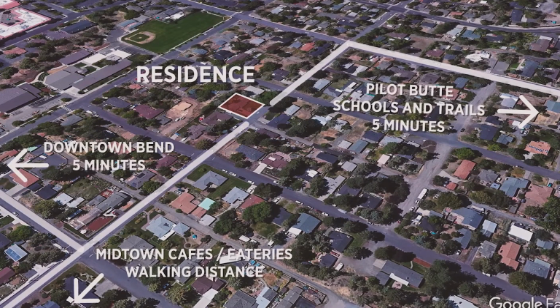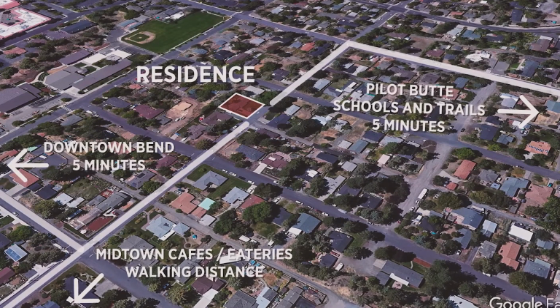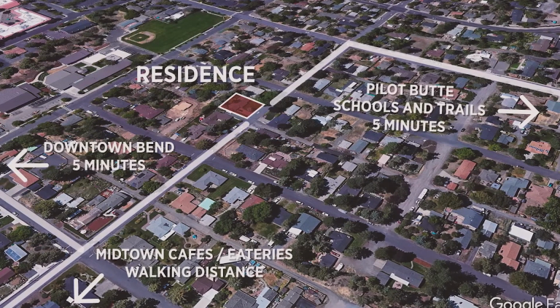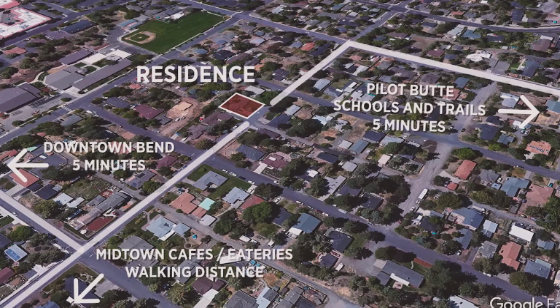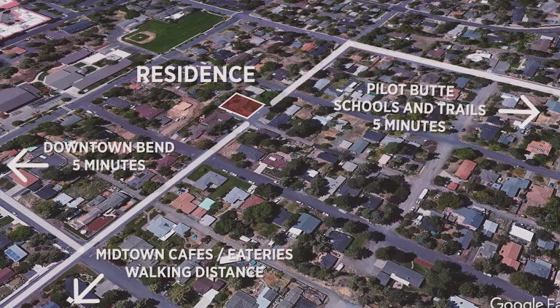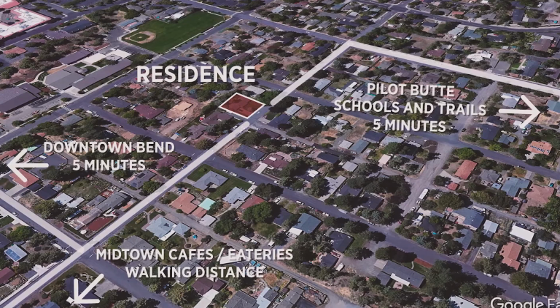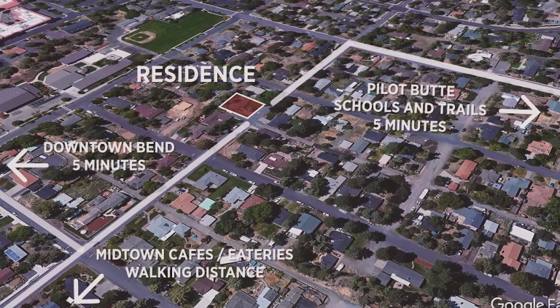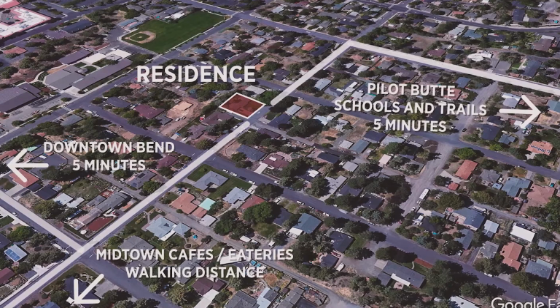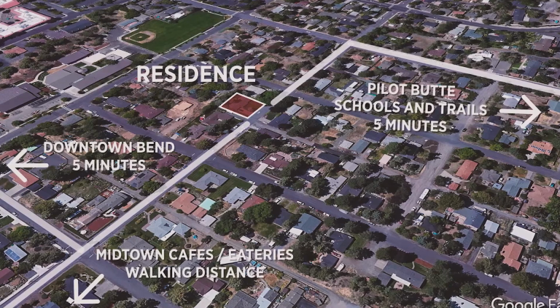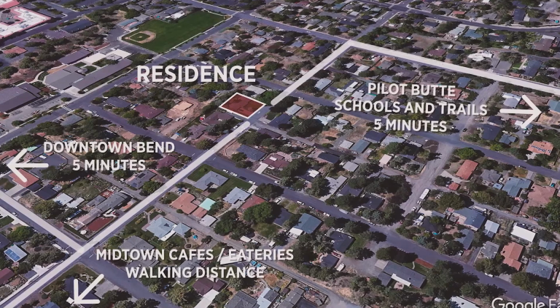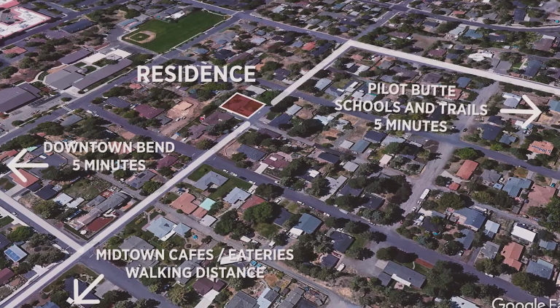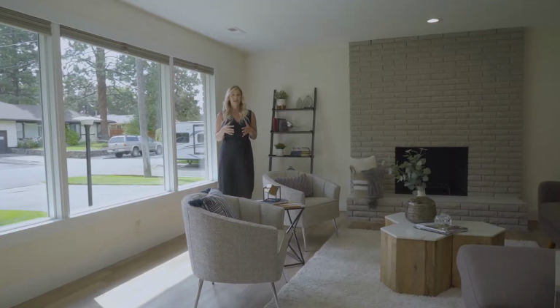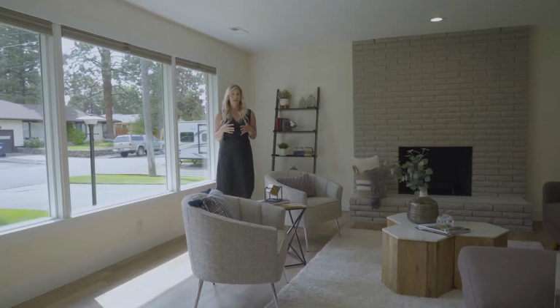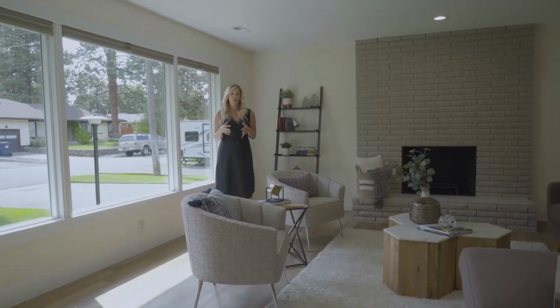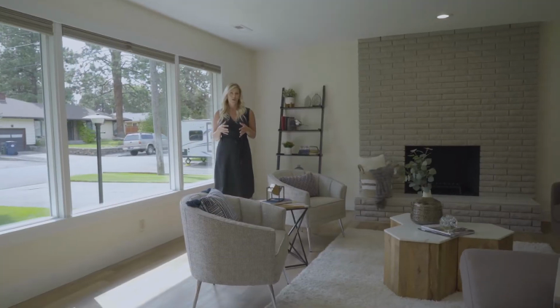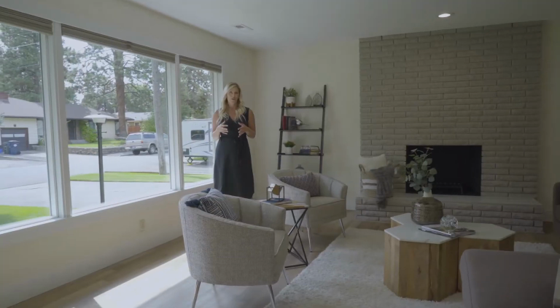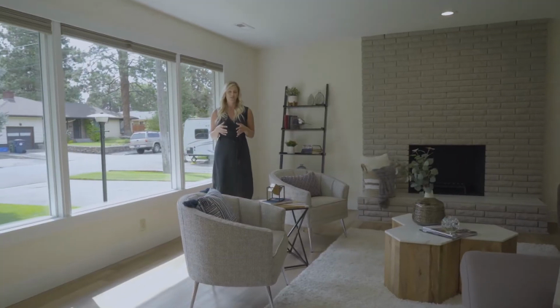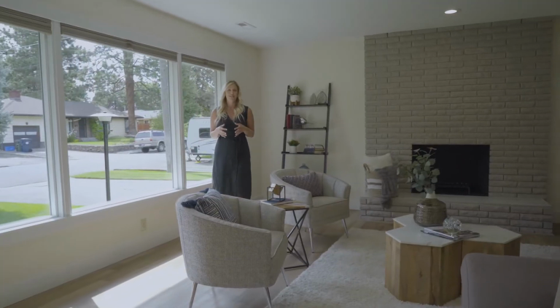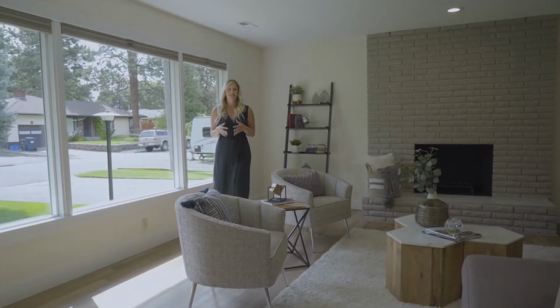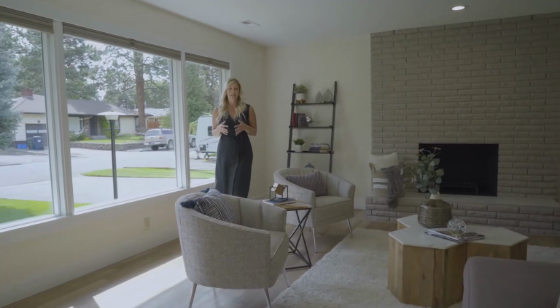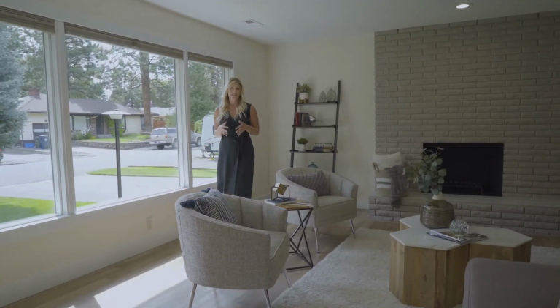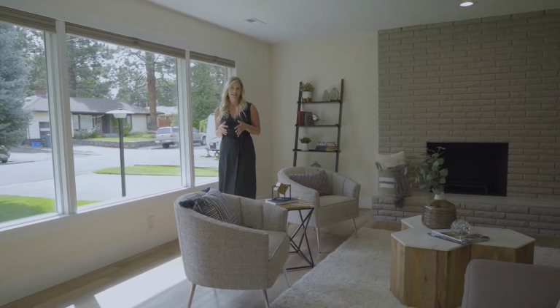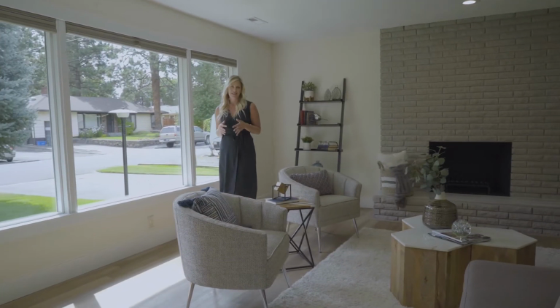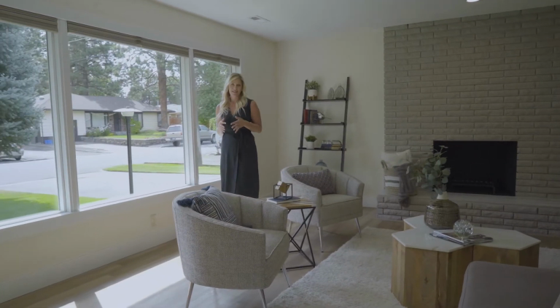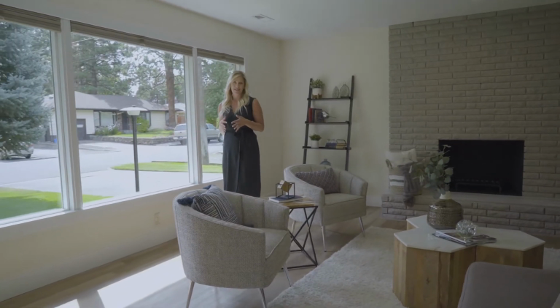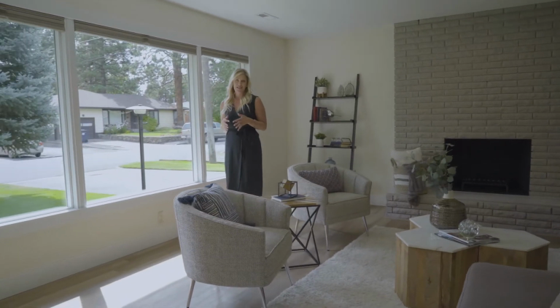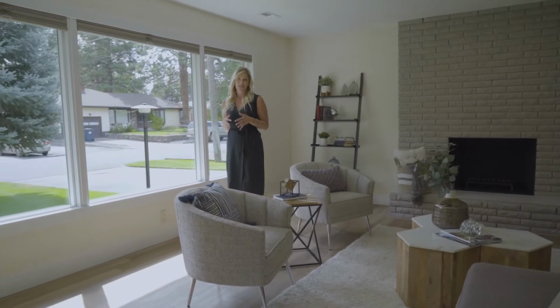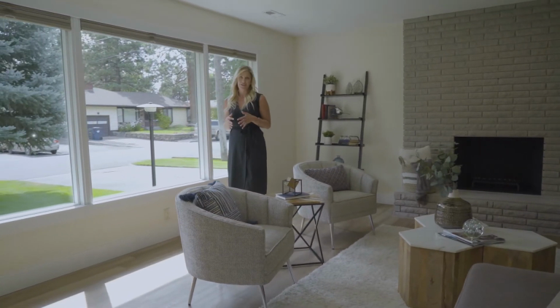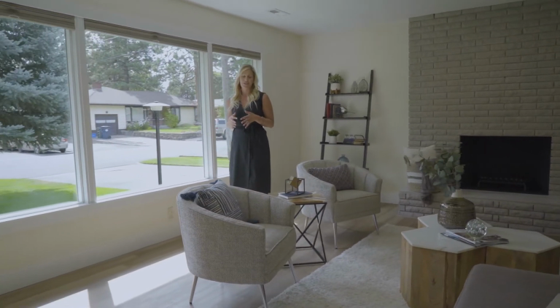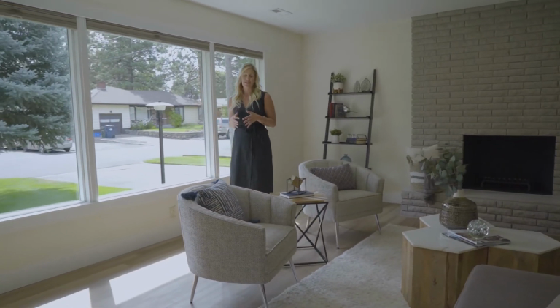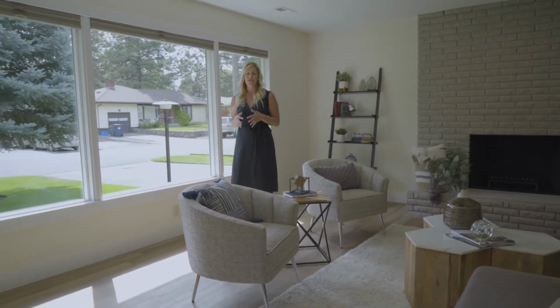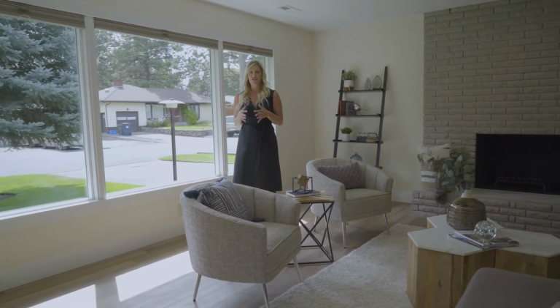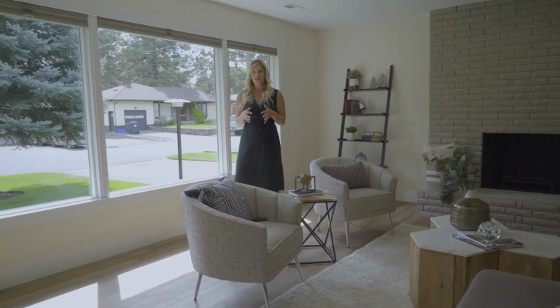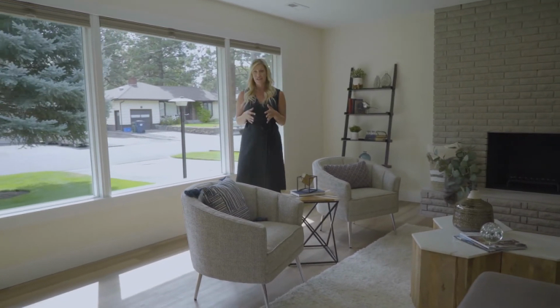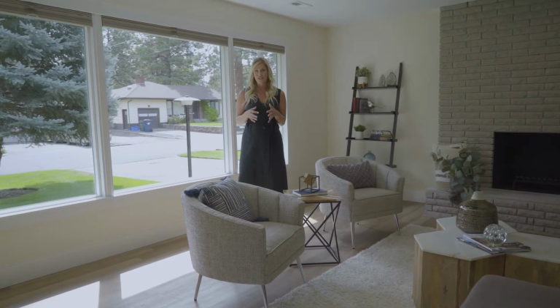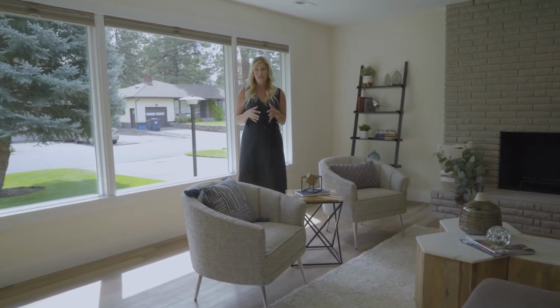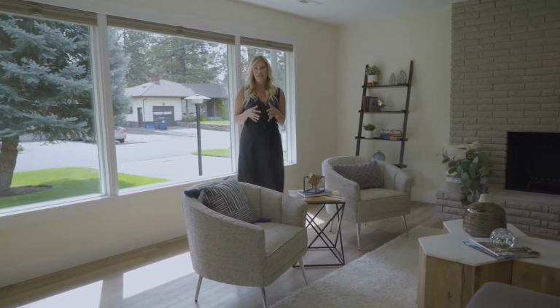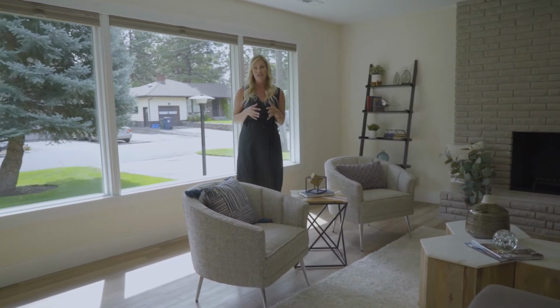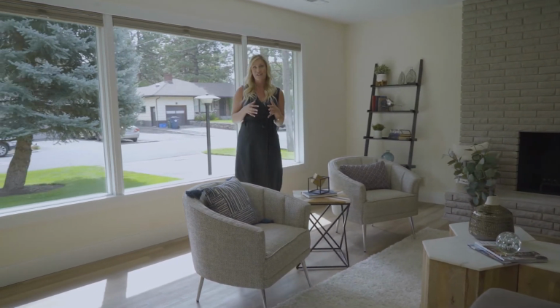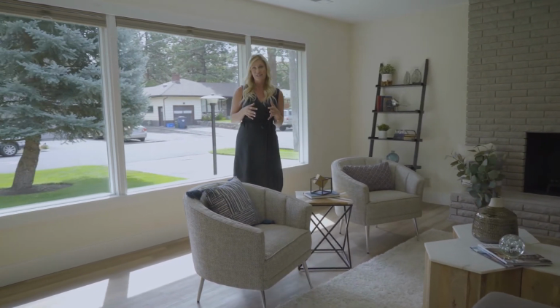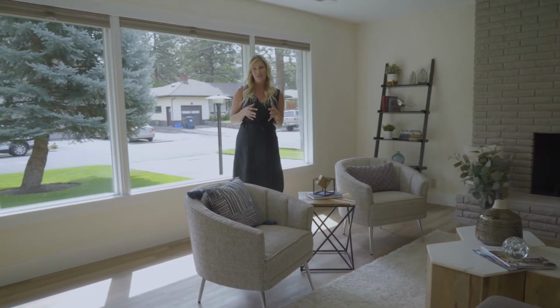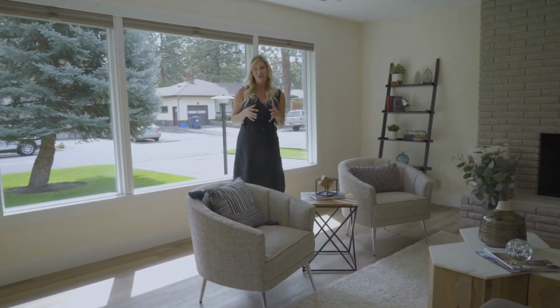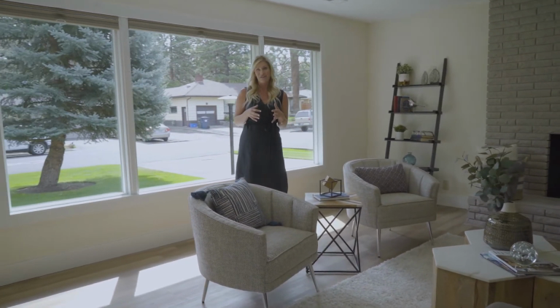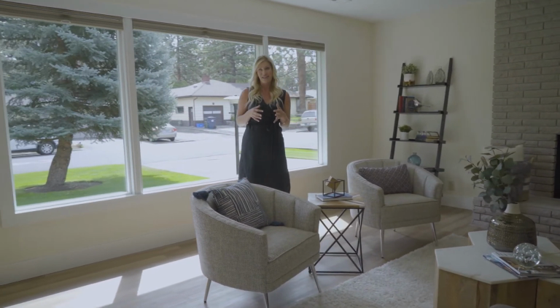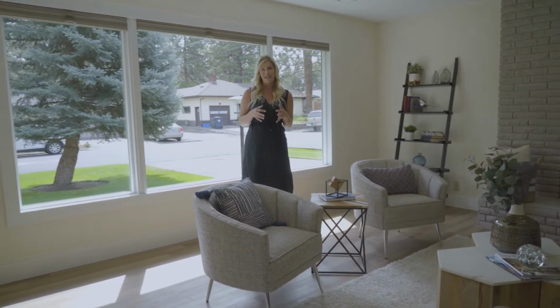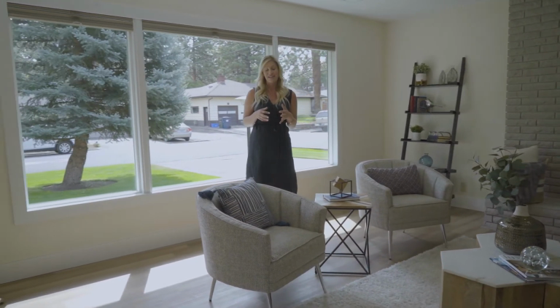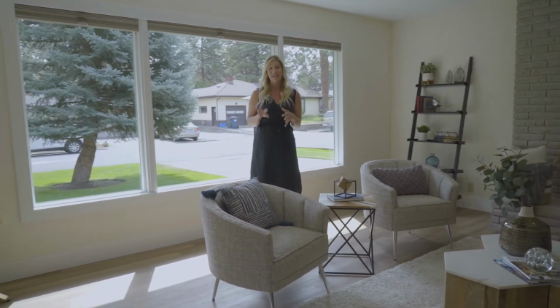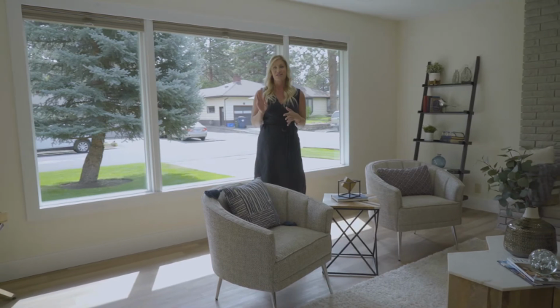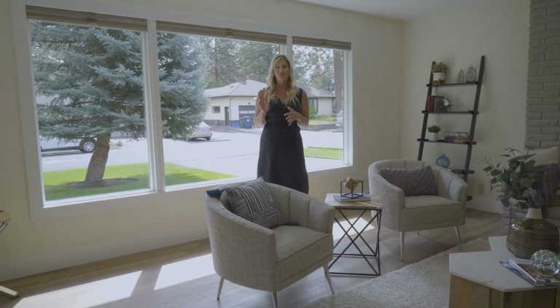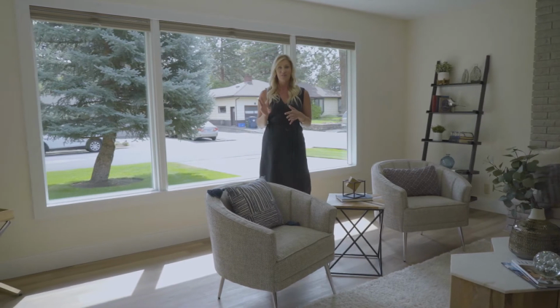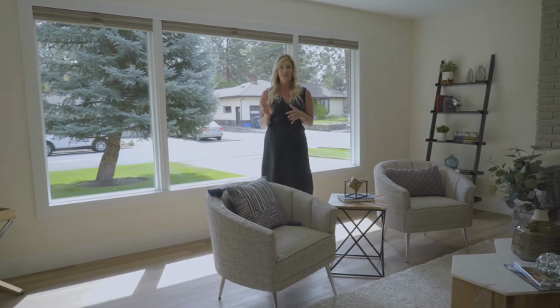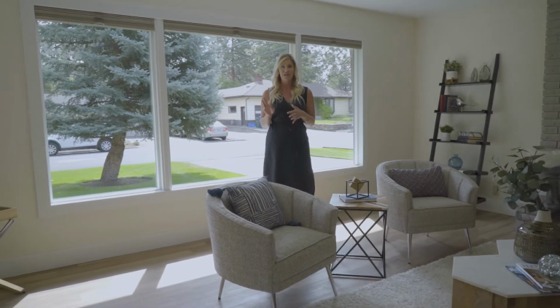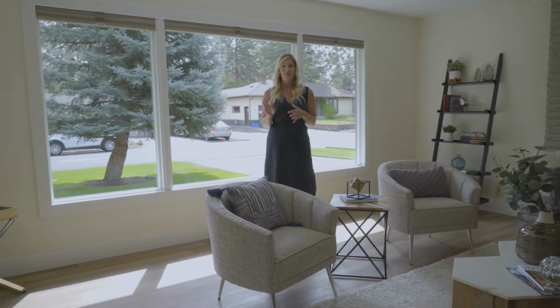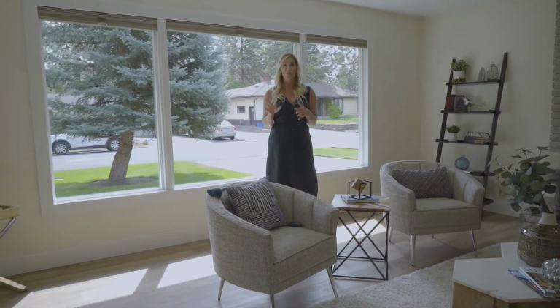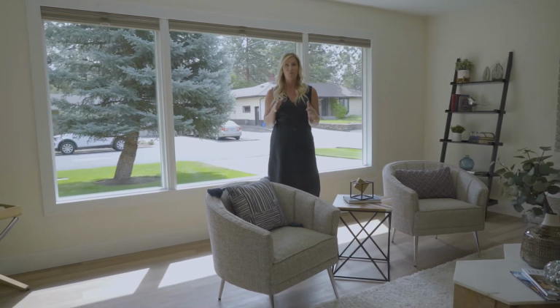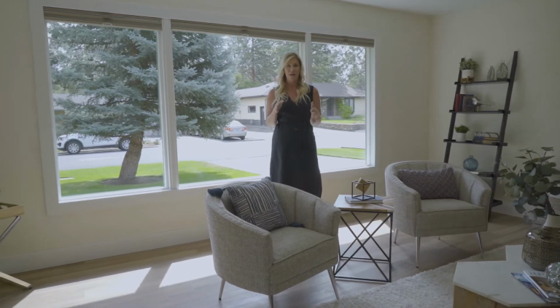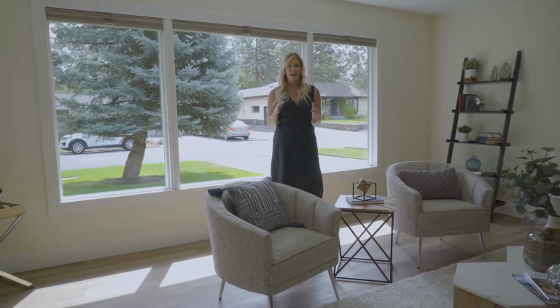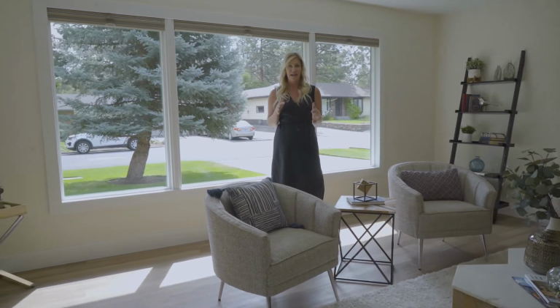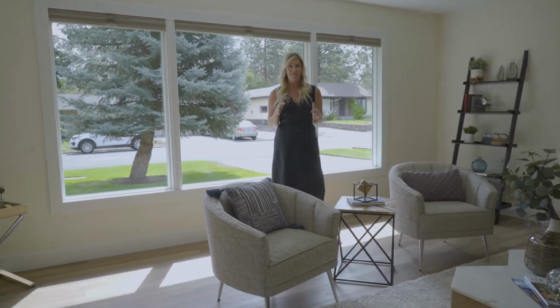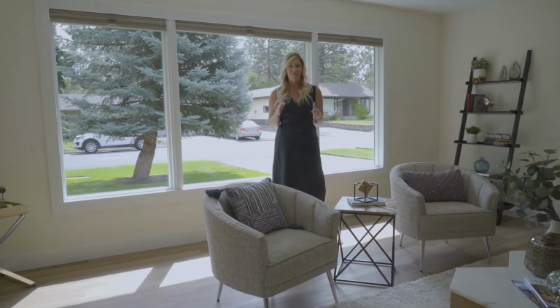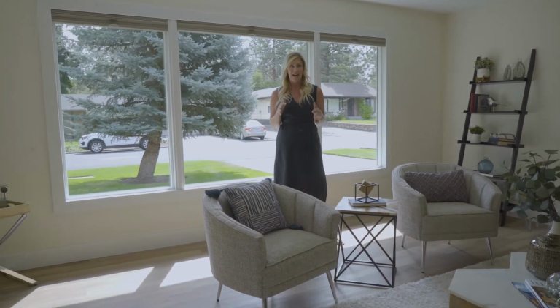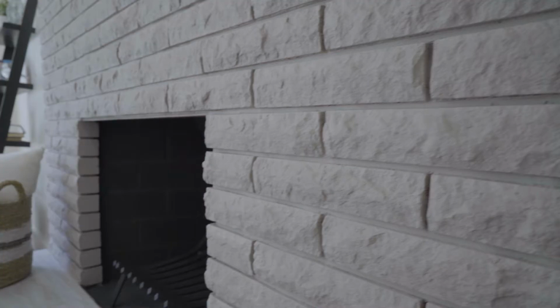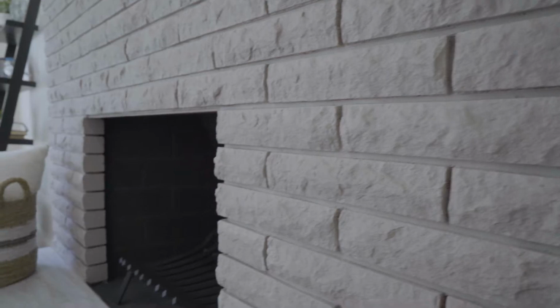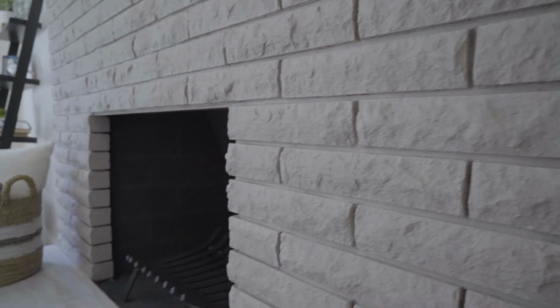This is a ranch style home built in 1962. It's 1,336 square feet, with three bedrooms and one and a half baths.